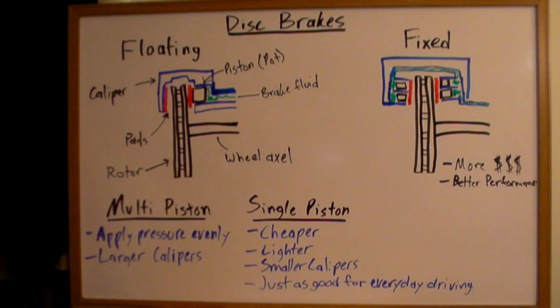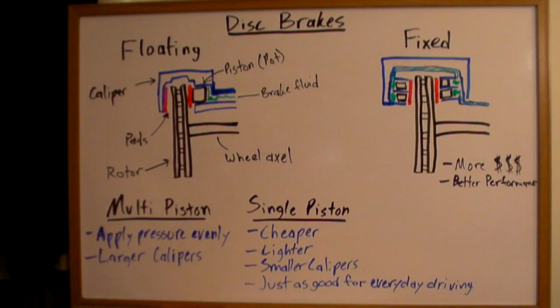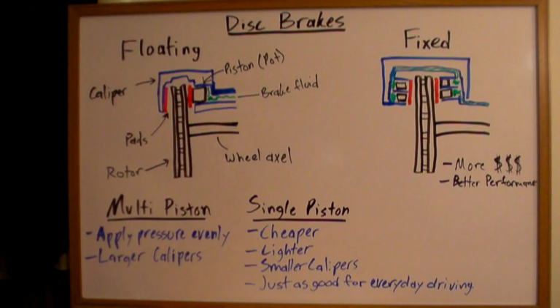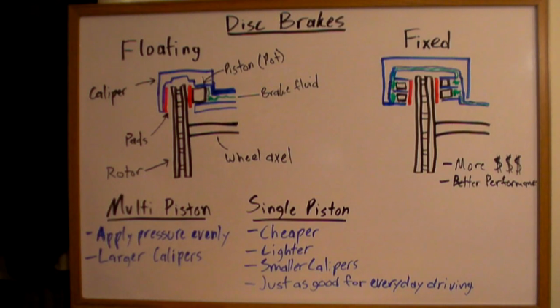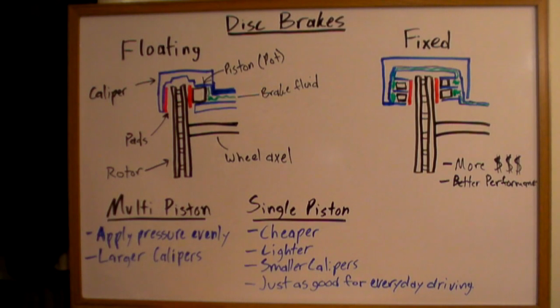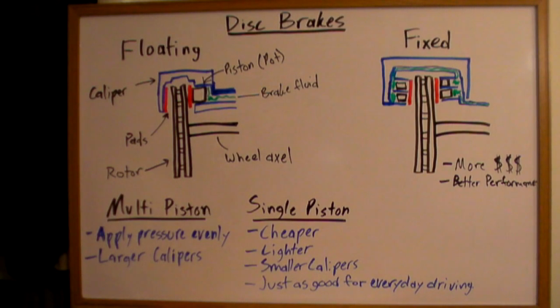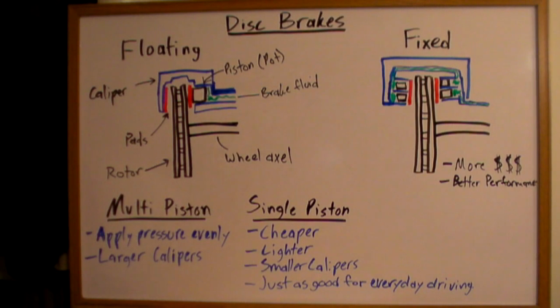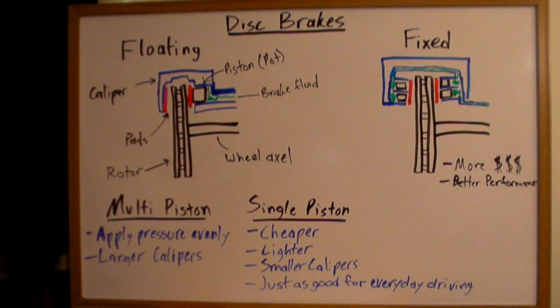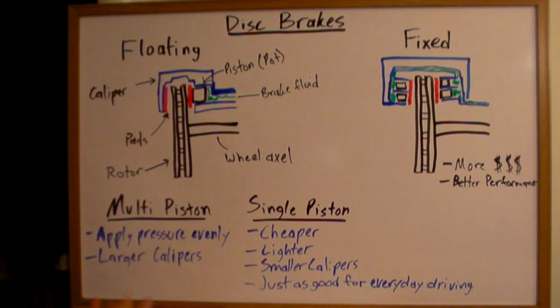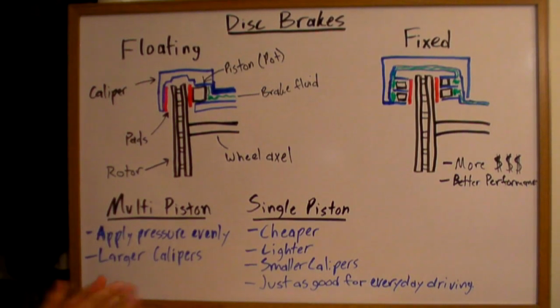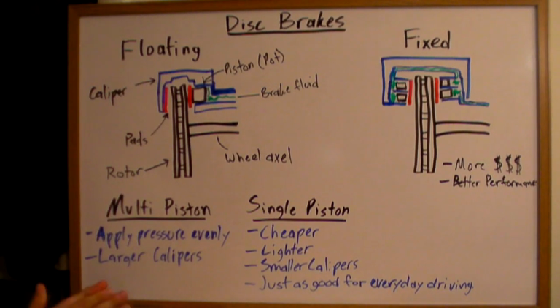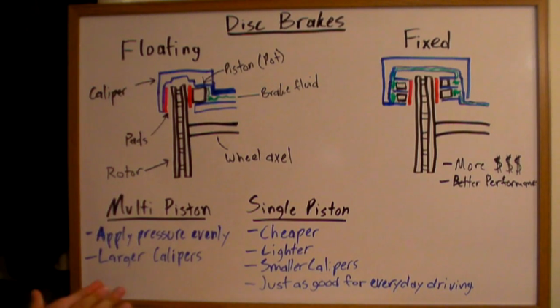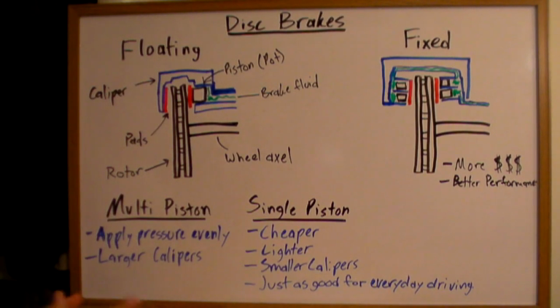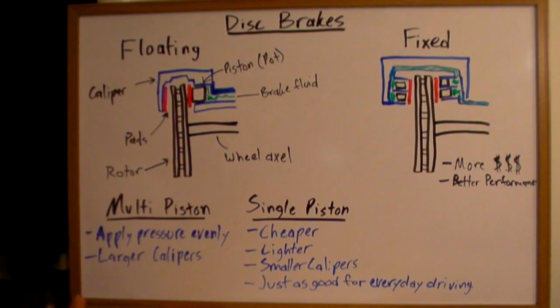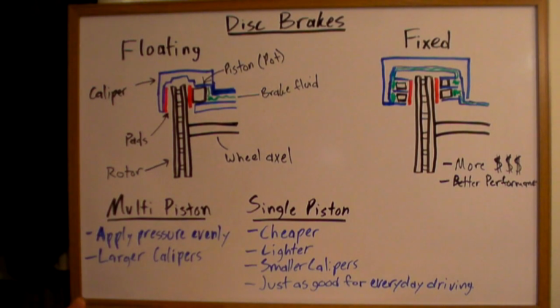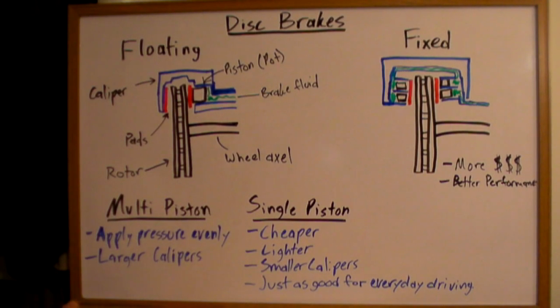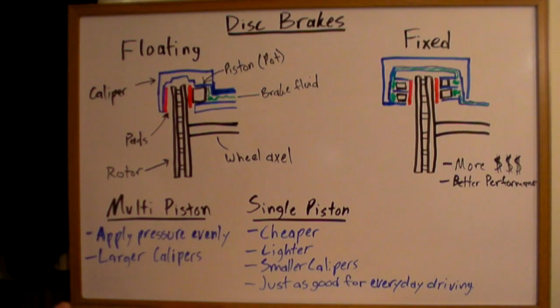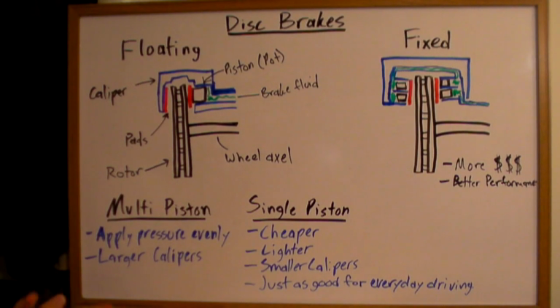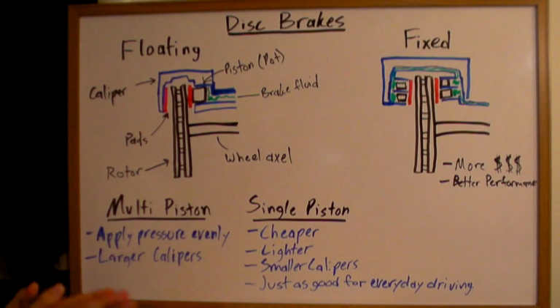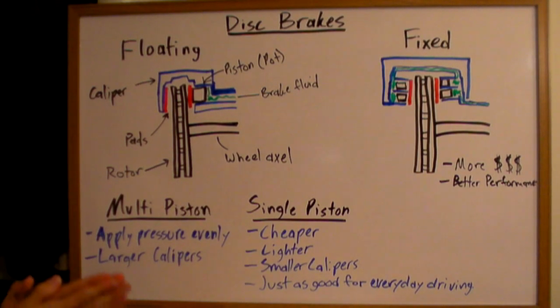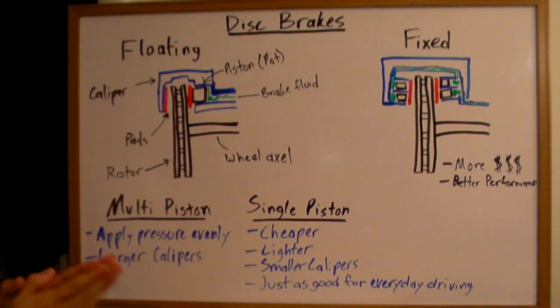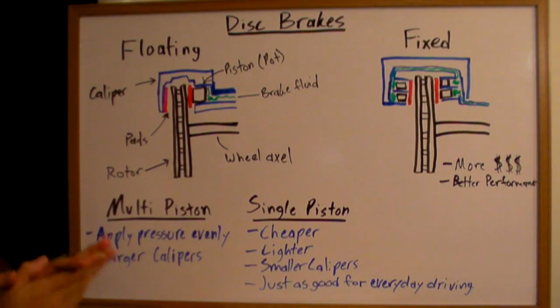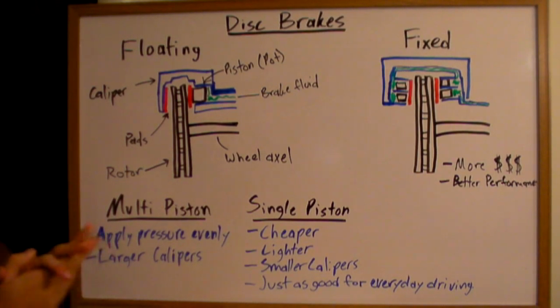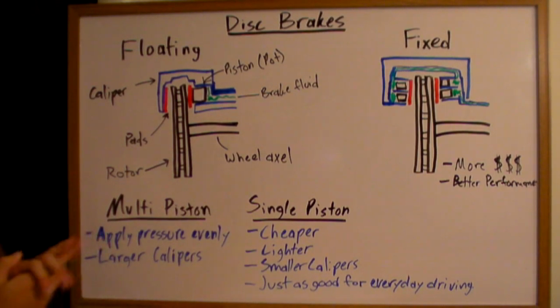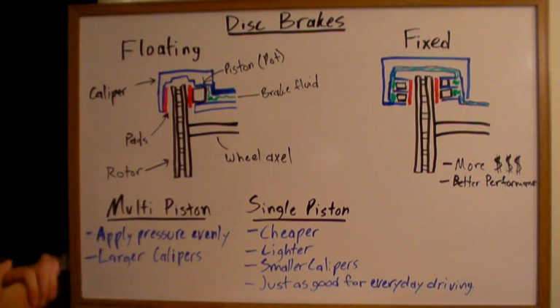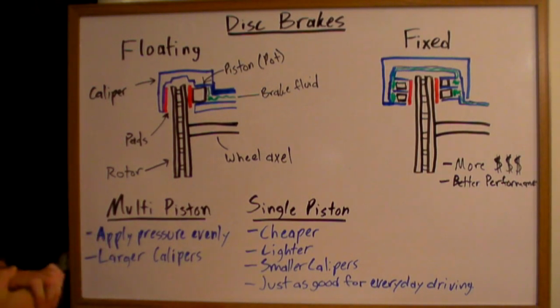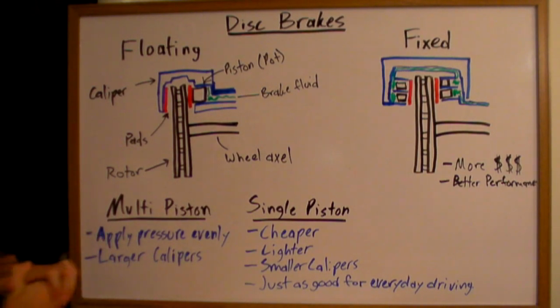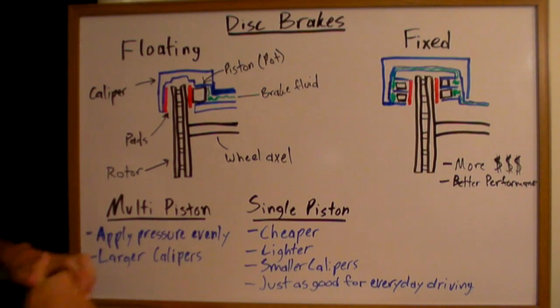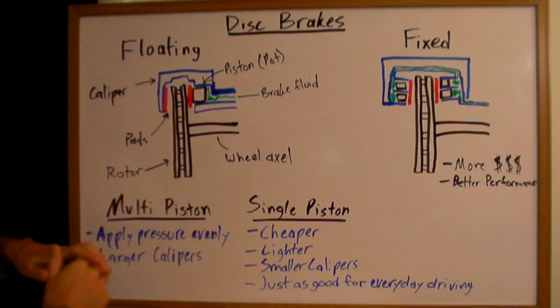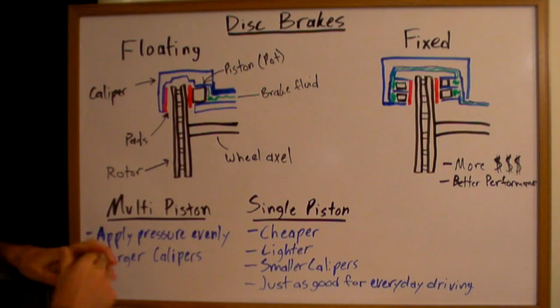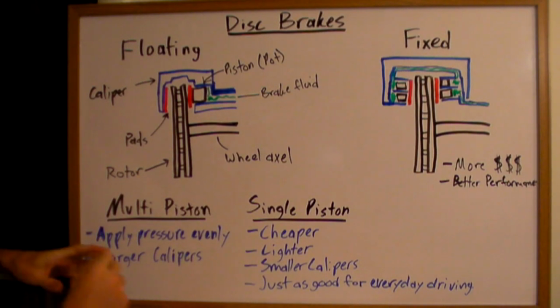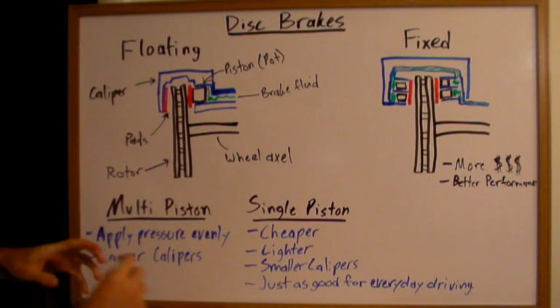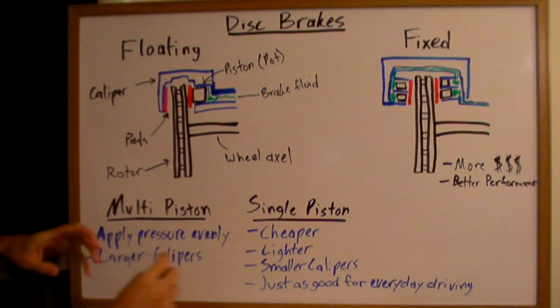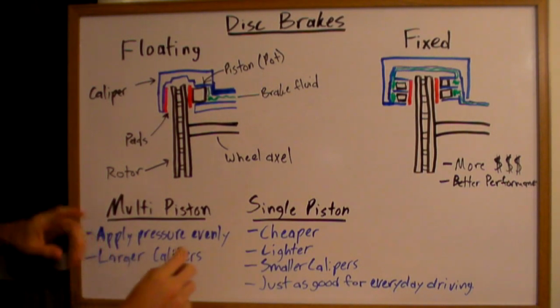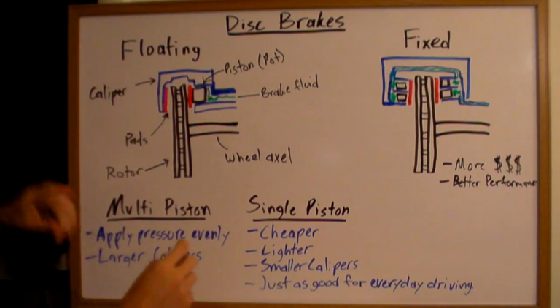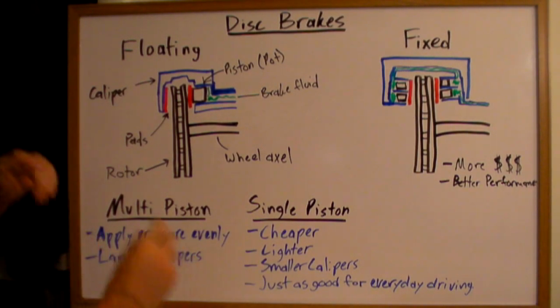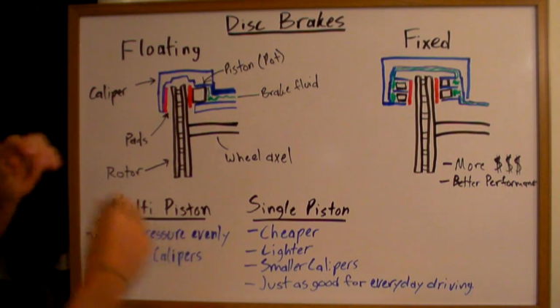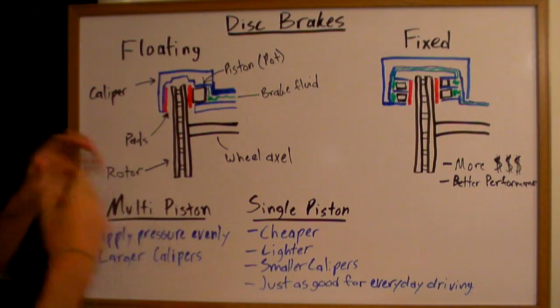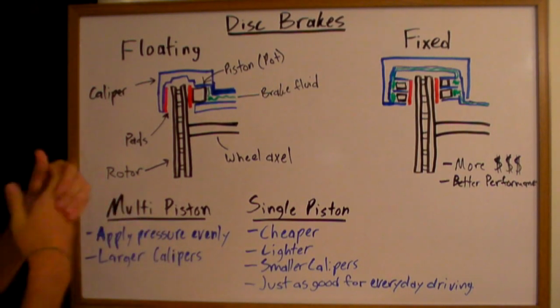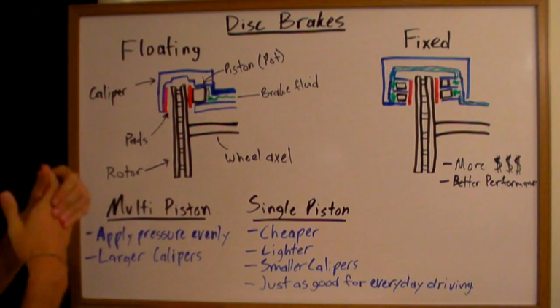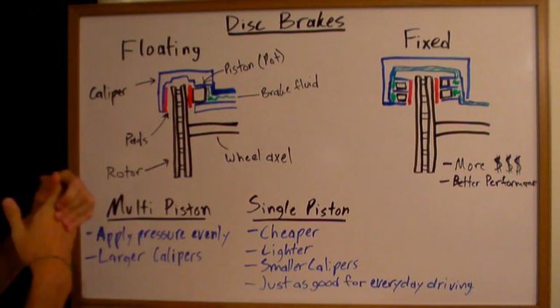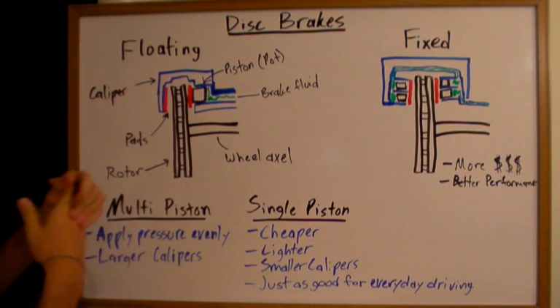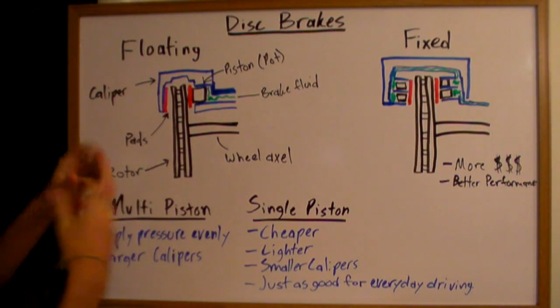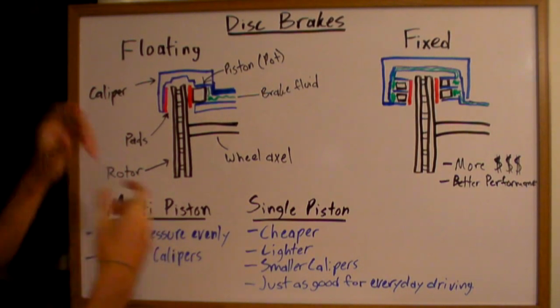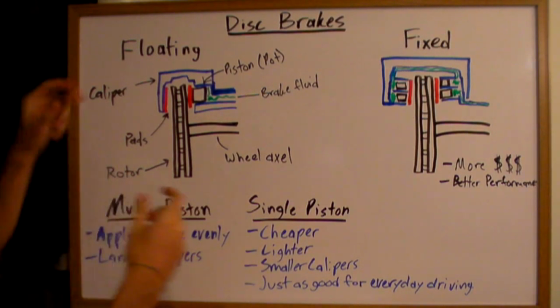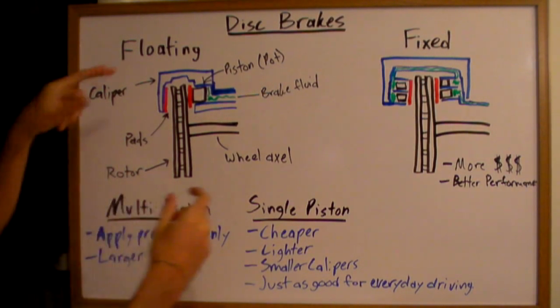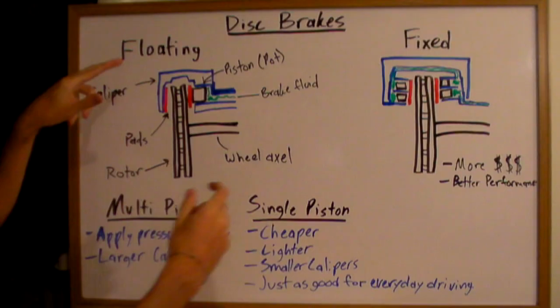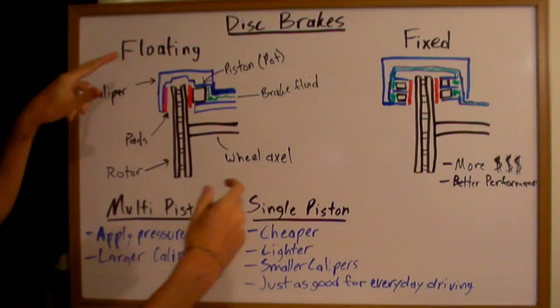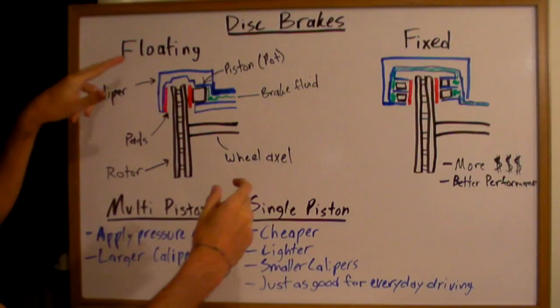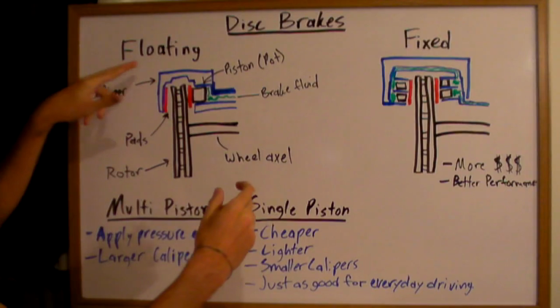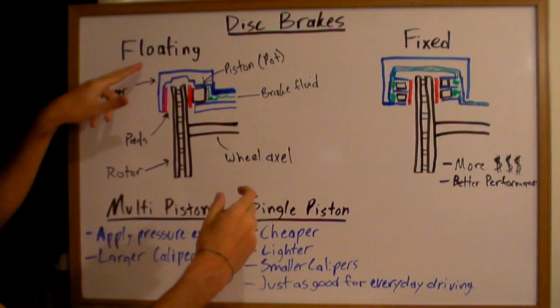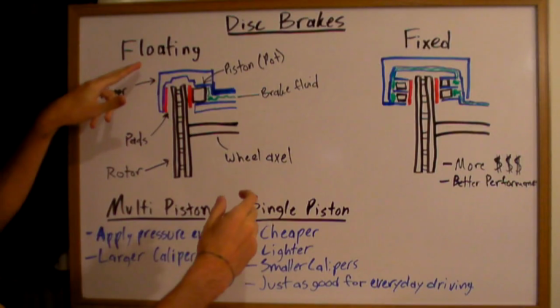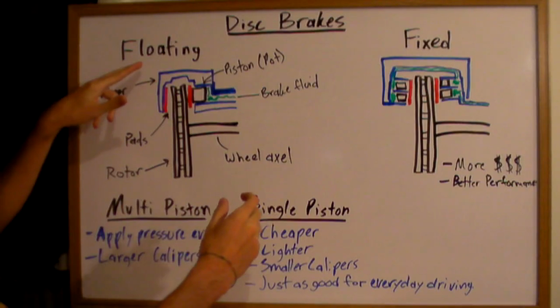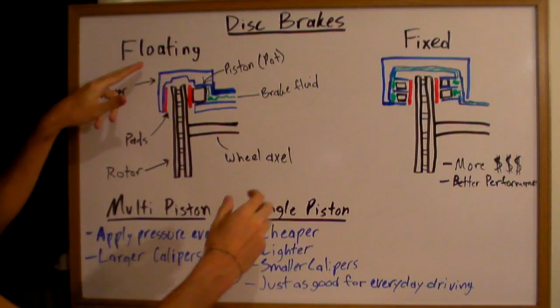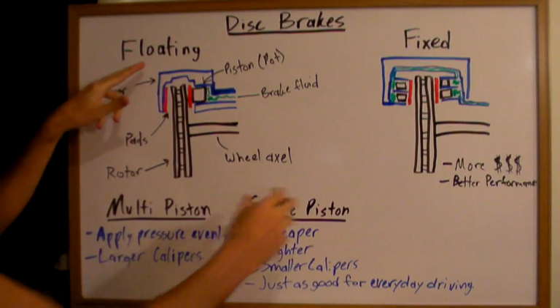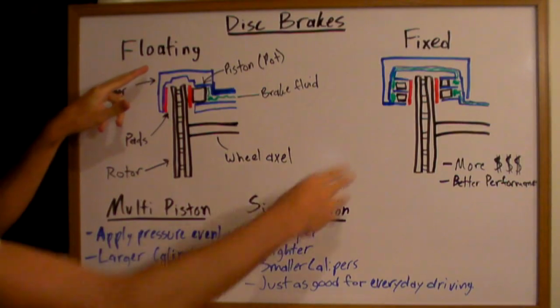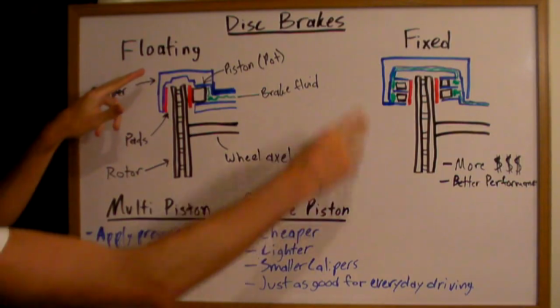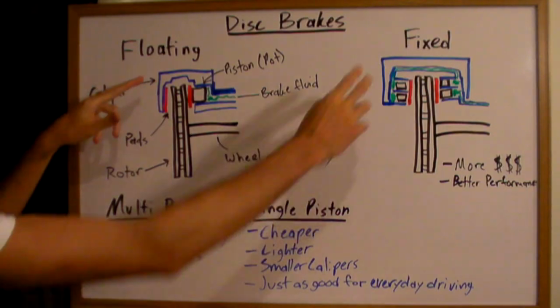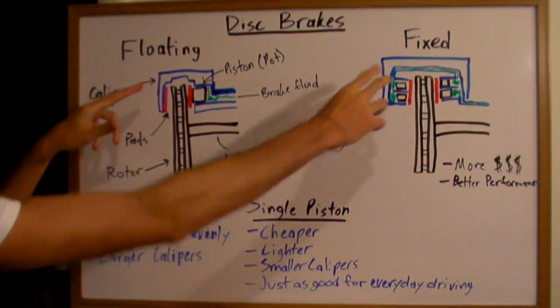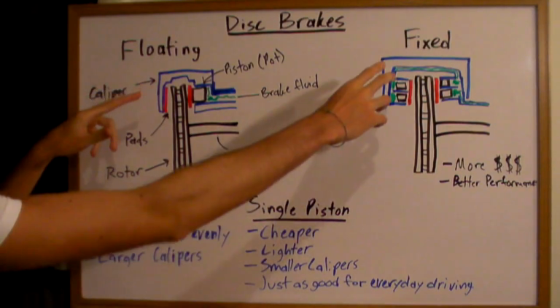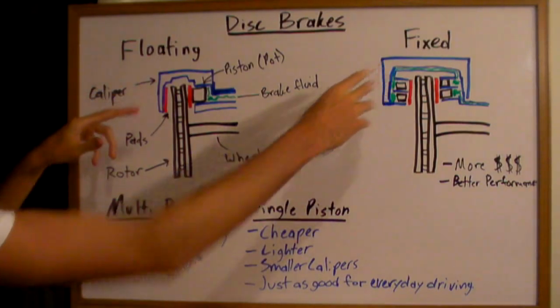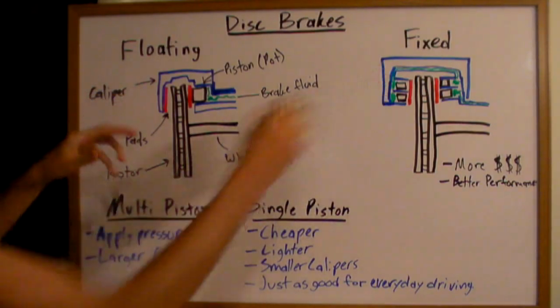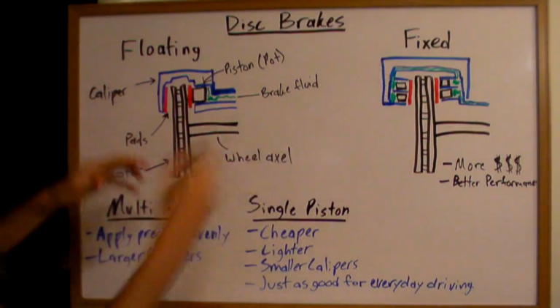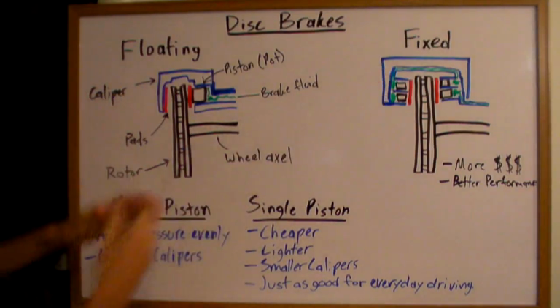In this video I'll be explaining disc brakes. There are generally two kinds of disc brakes: floating or fixed.